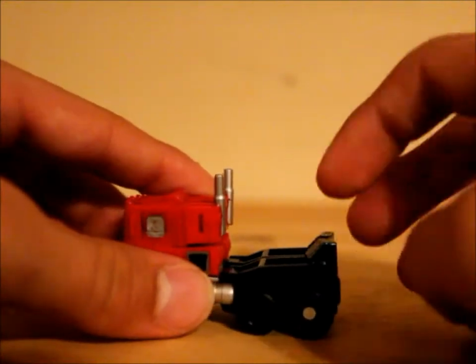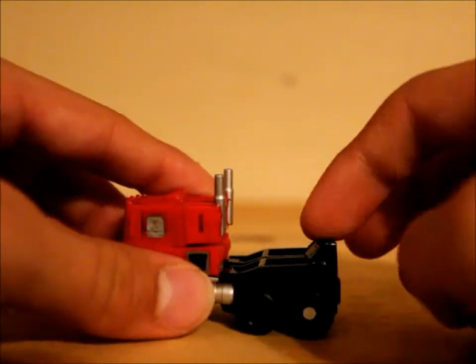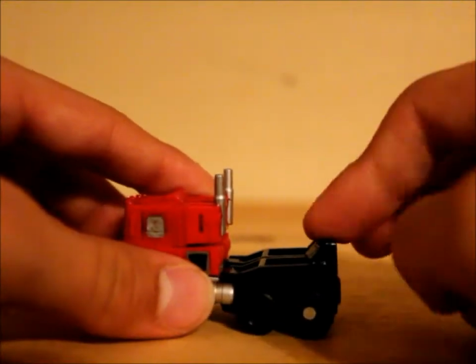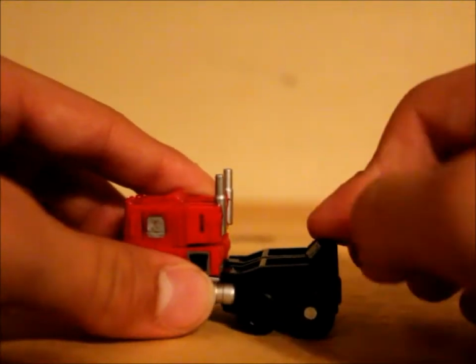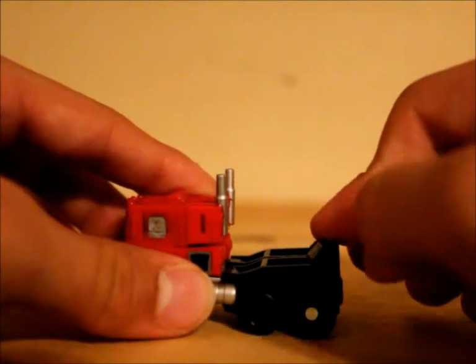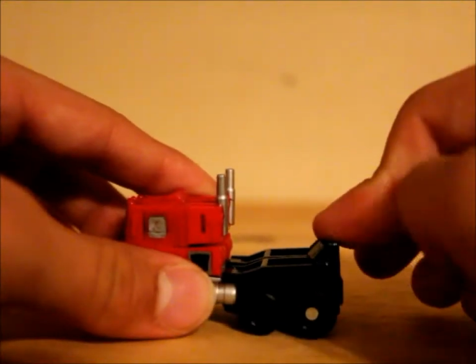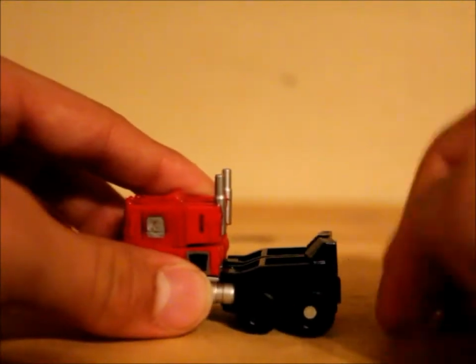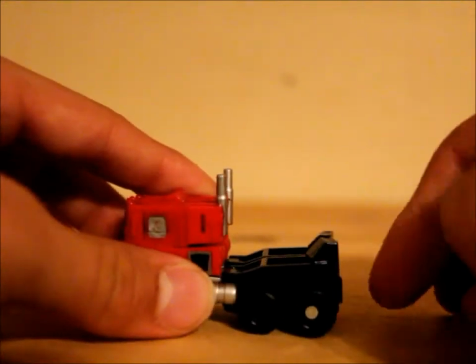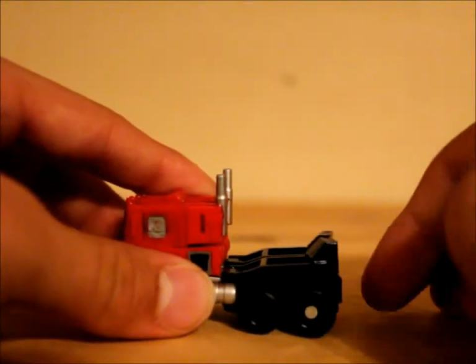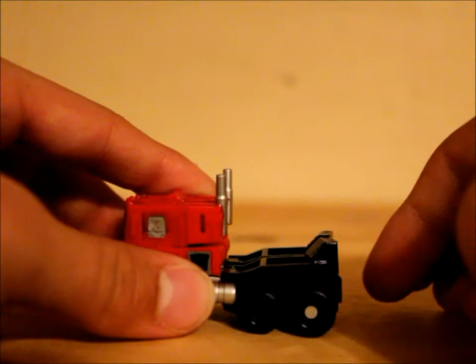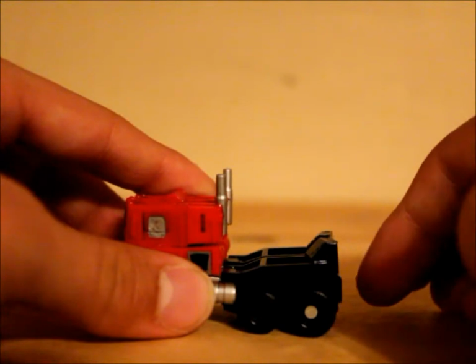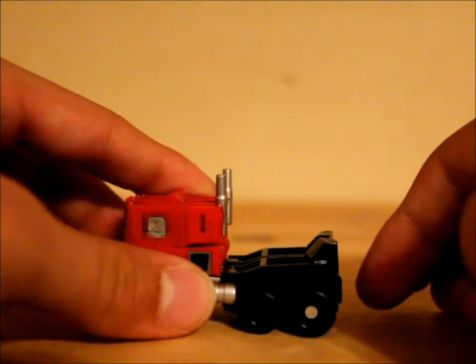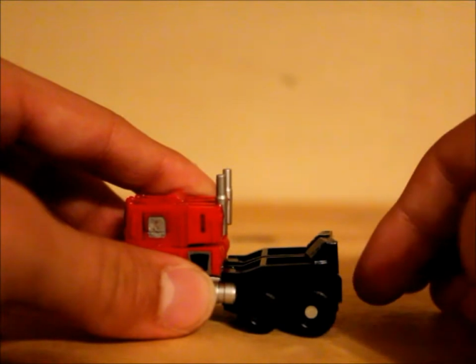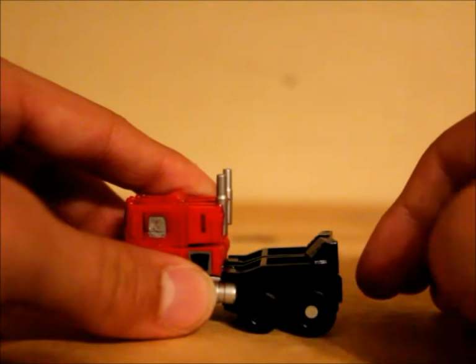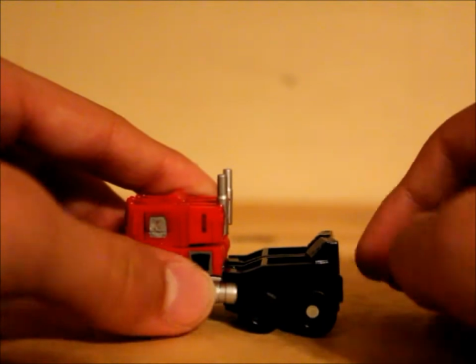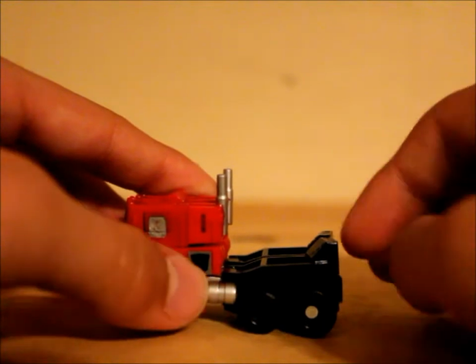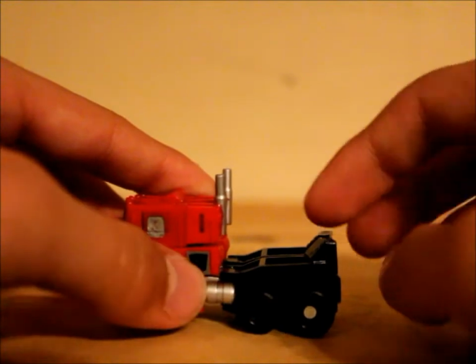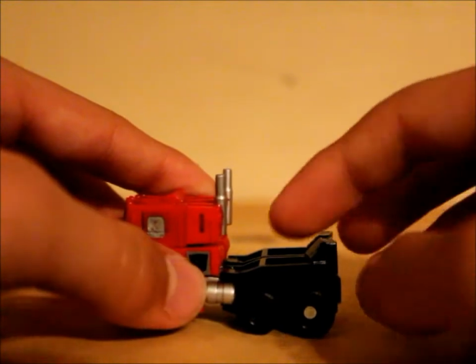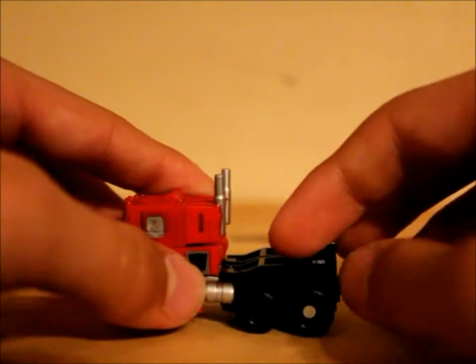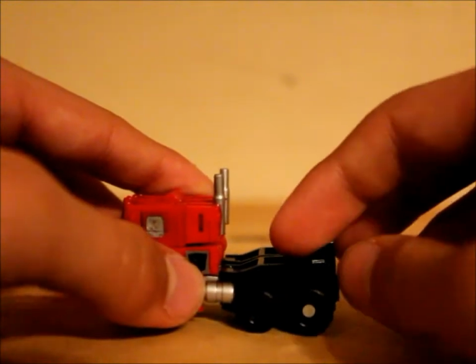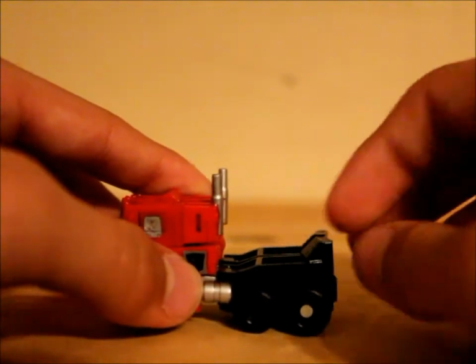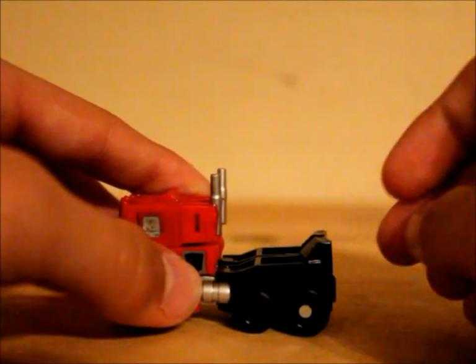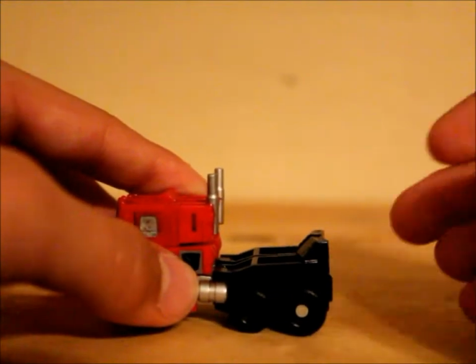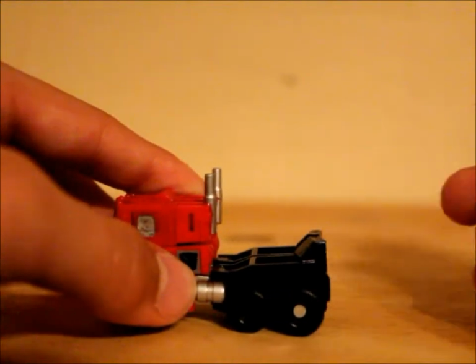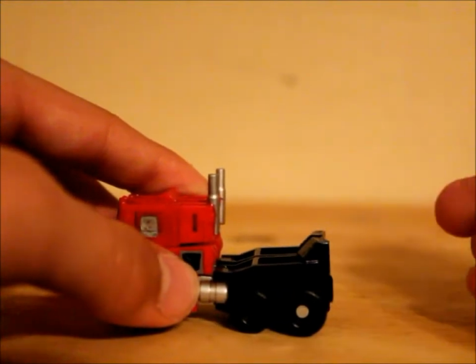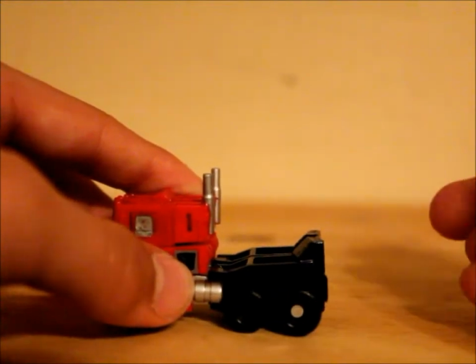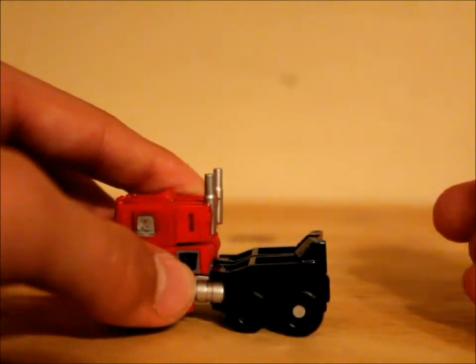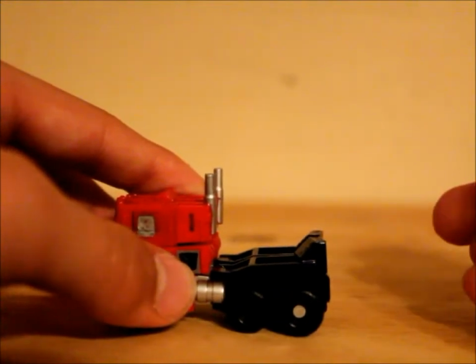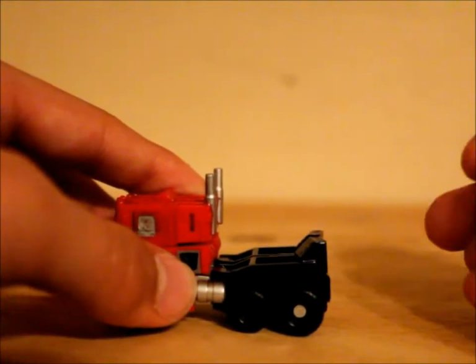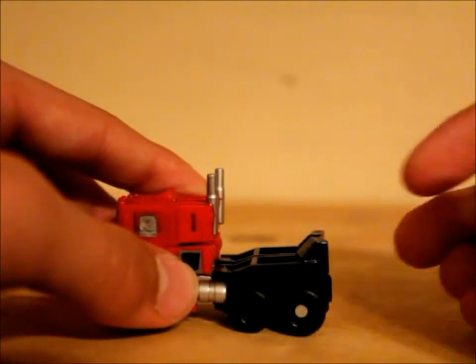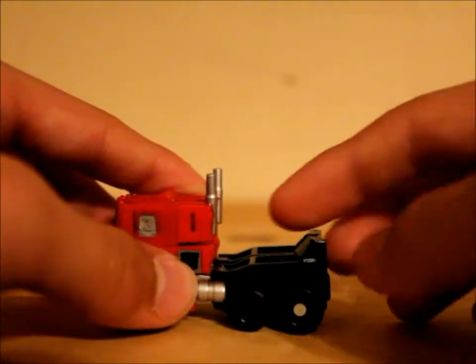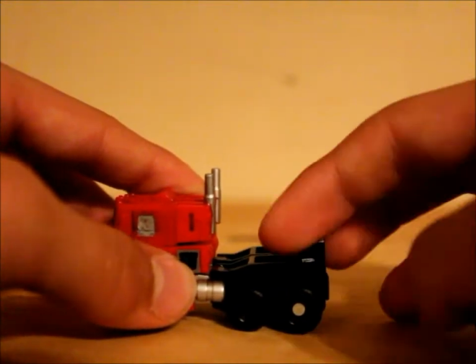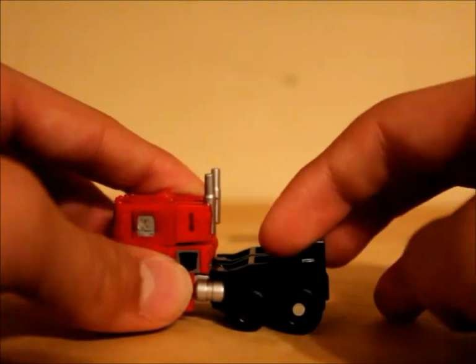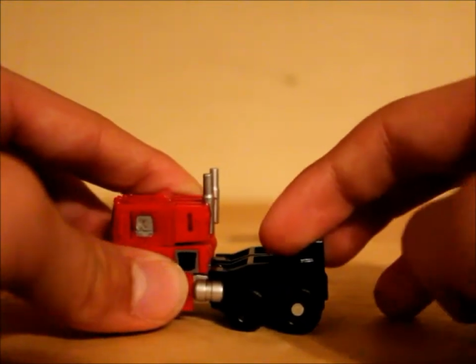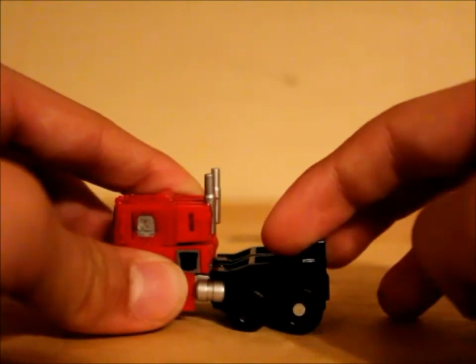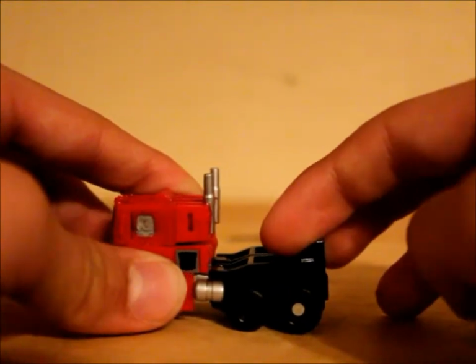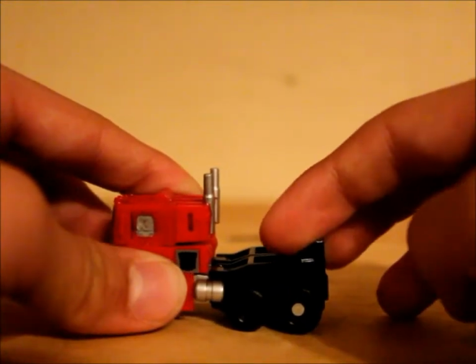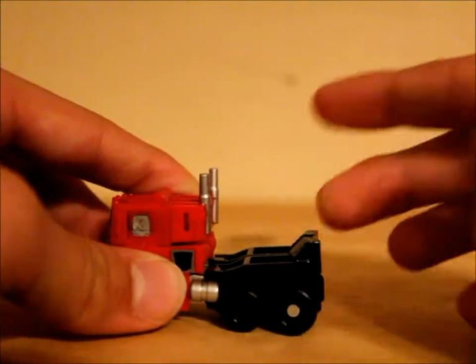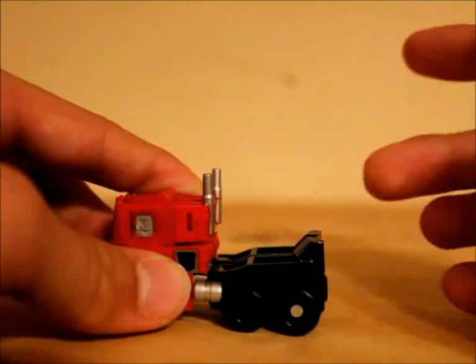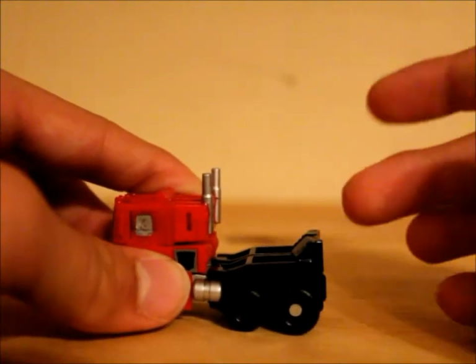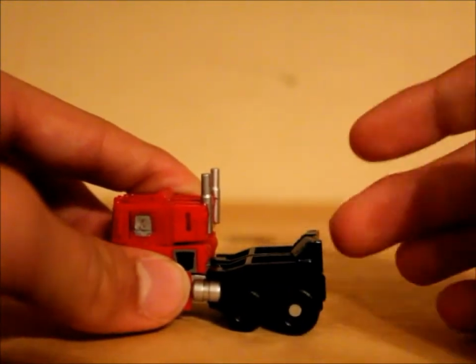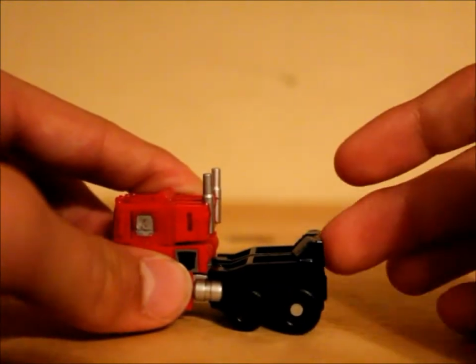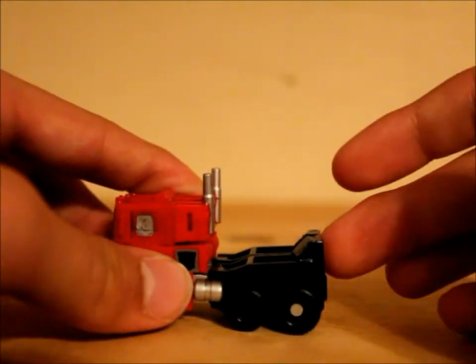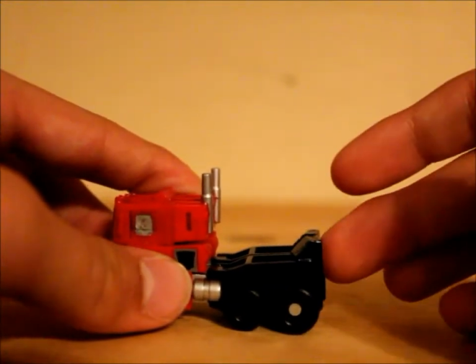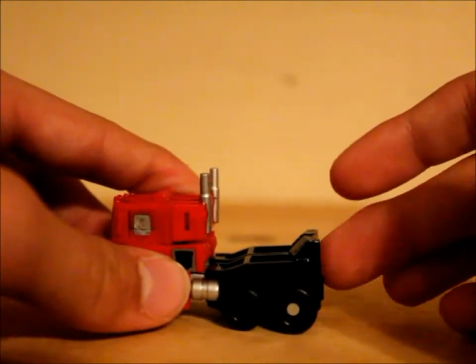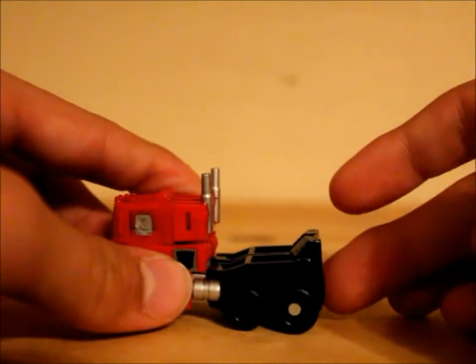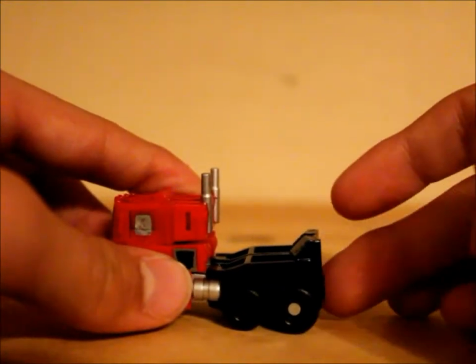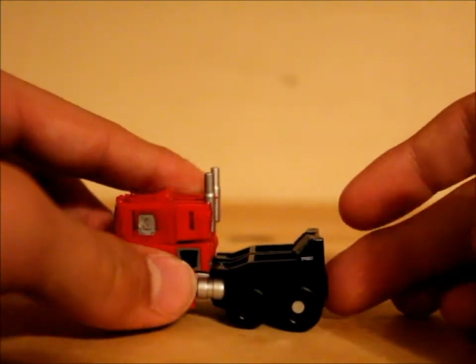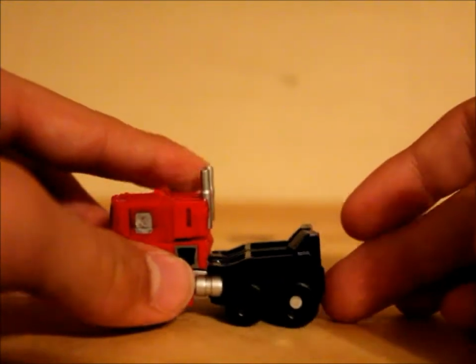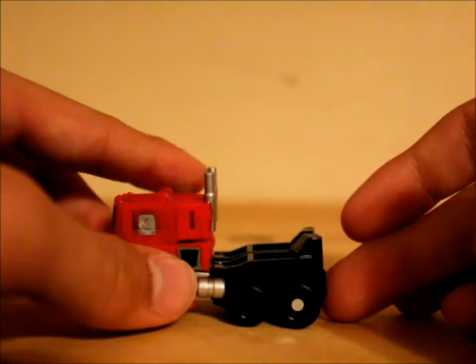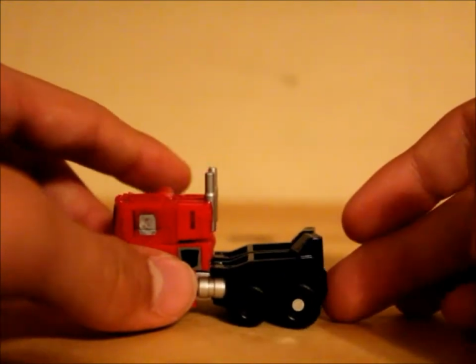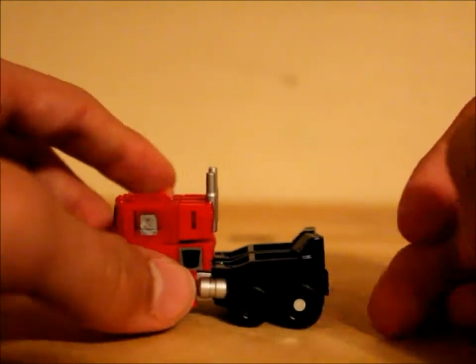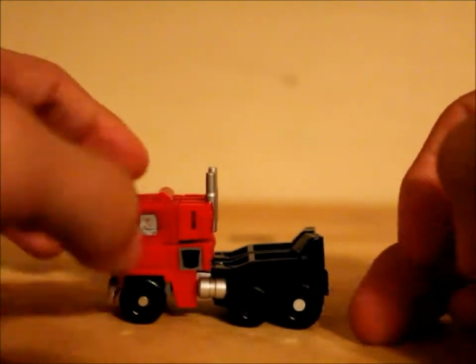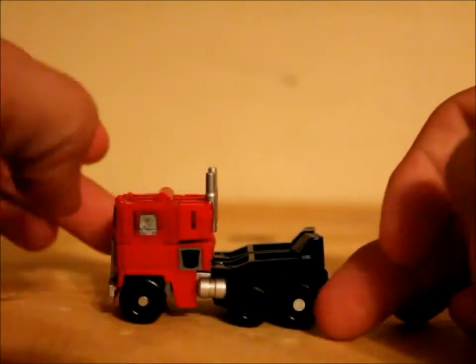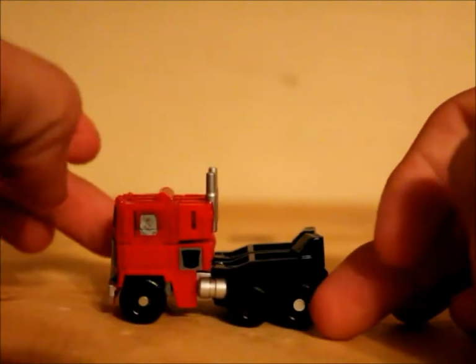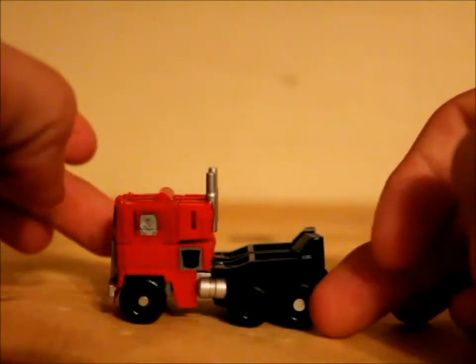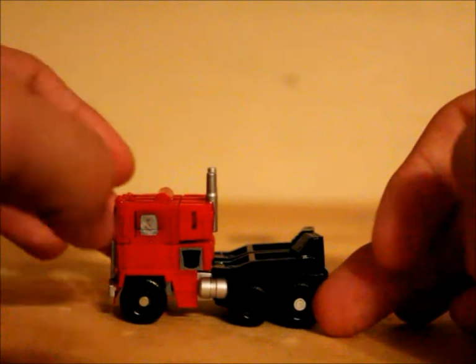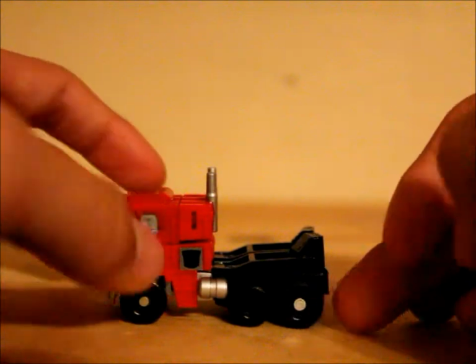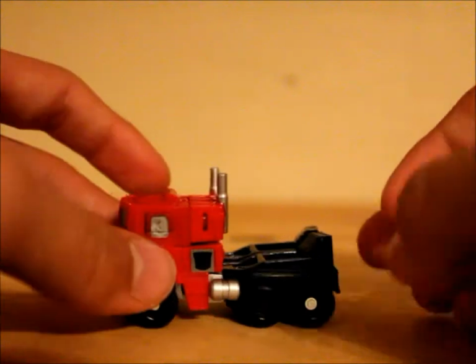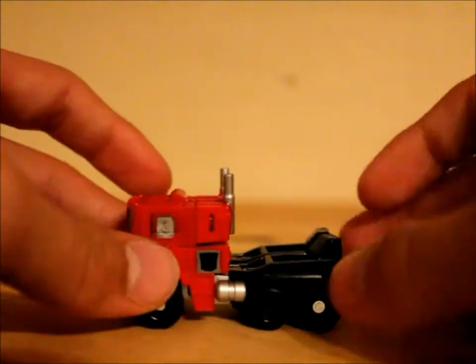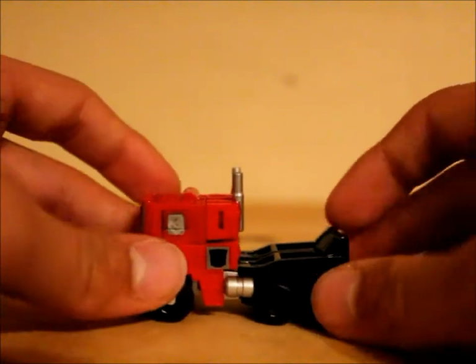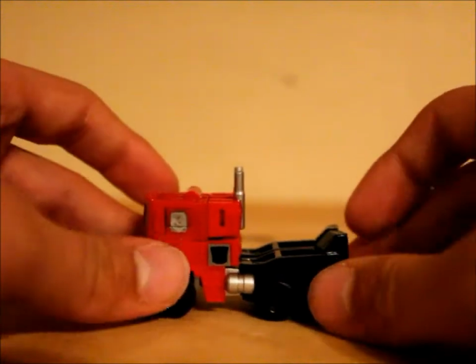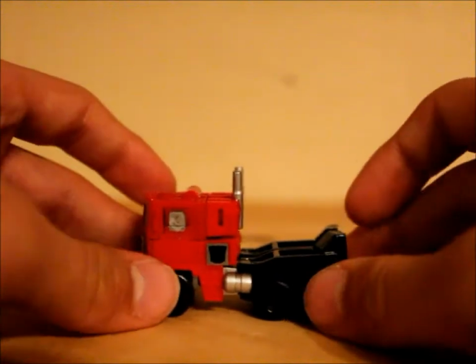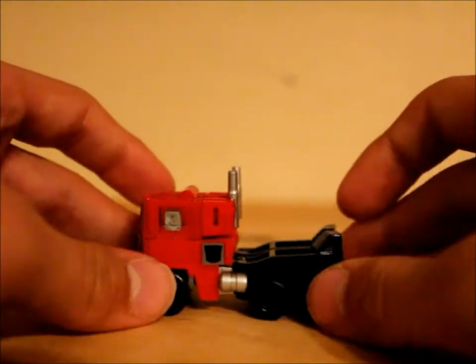Sadly his feet don't fold down, which I wish they could have done that. But it's a Legends Class figure so it doesn't really matter.